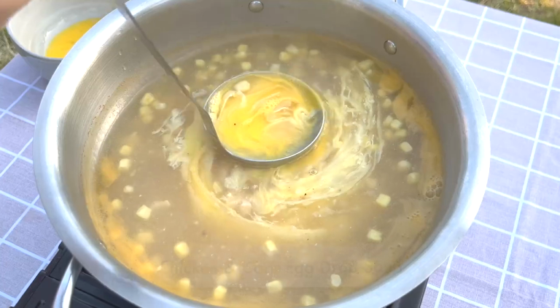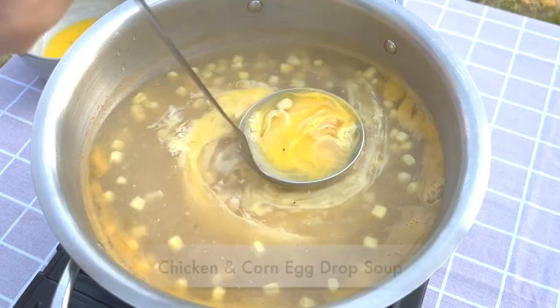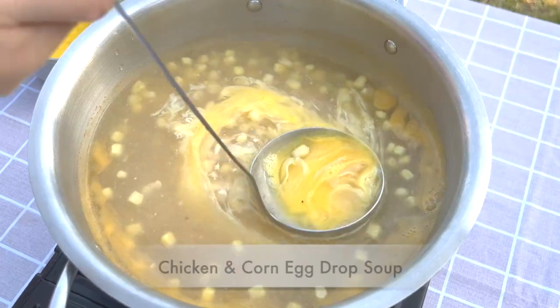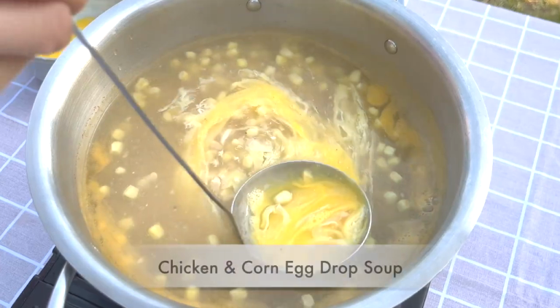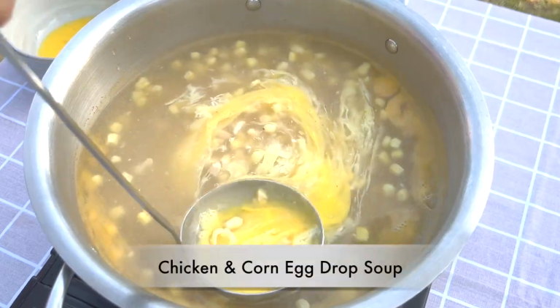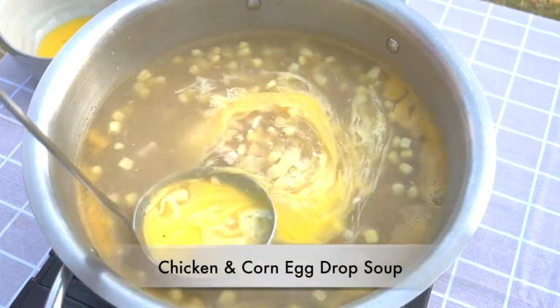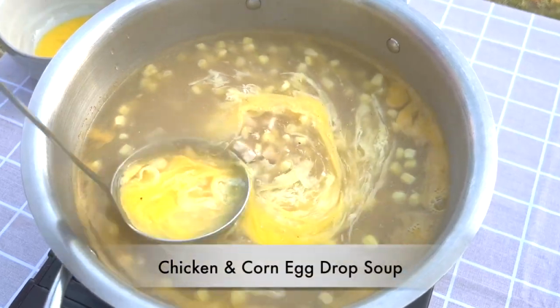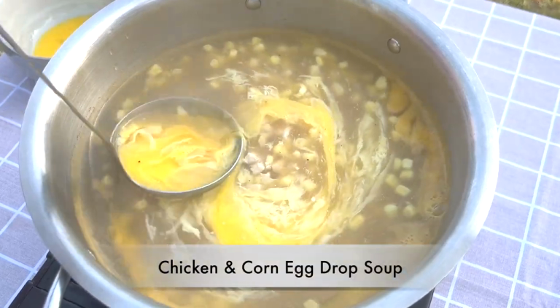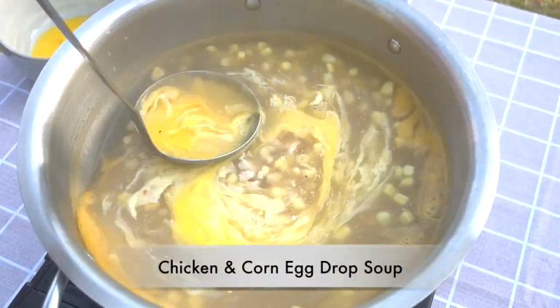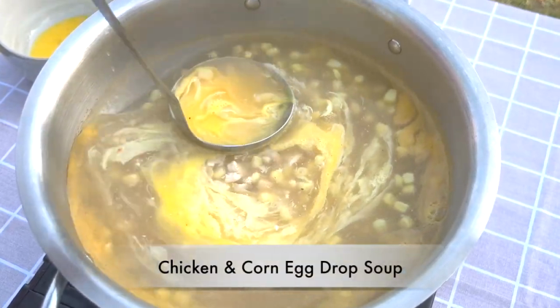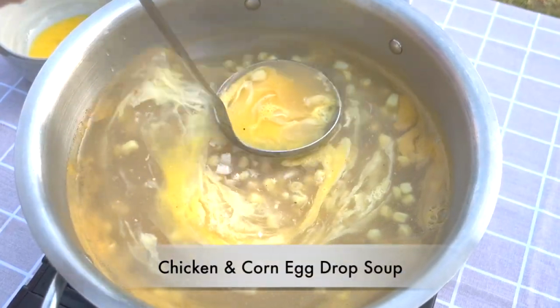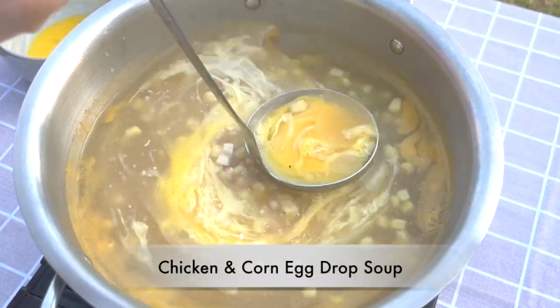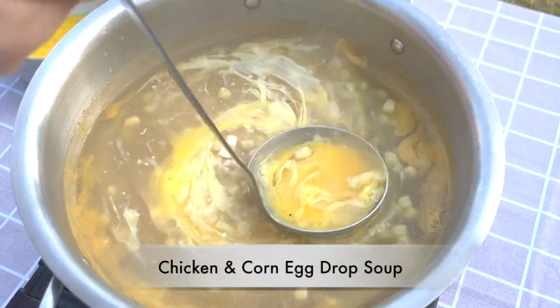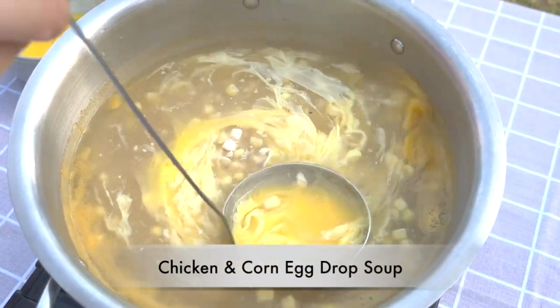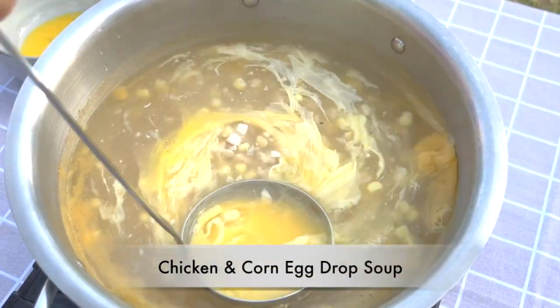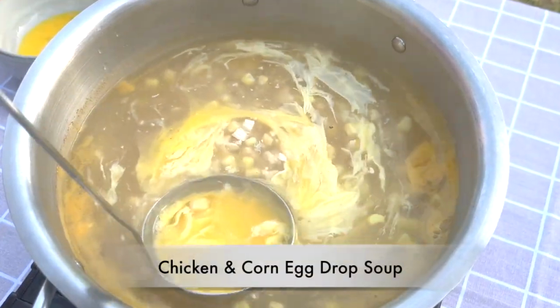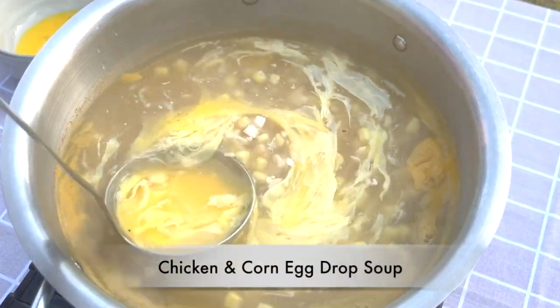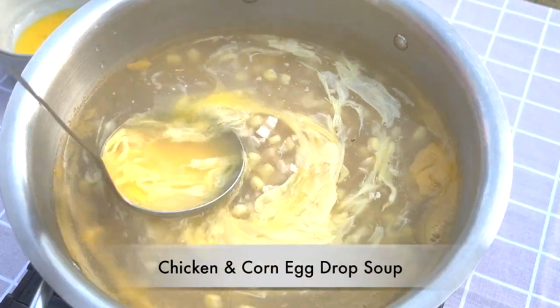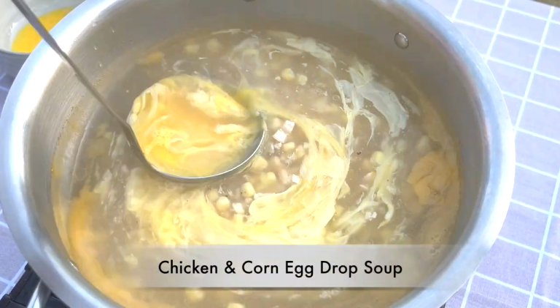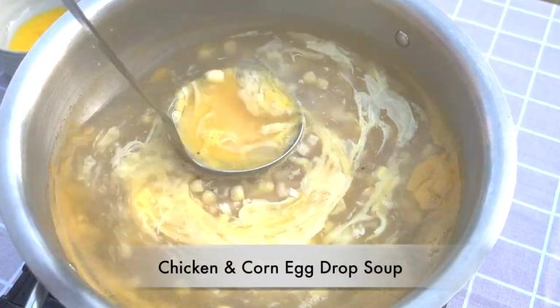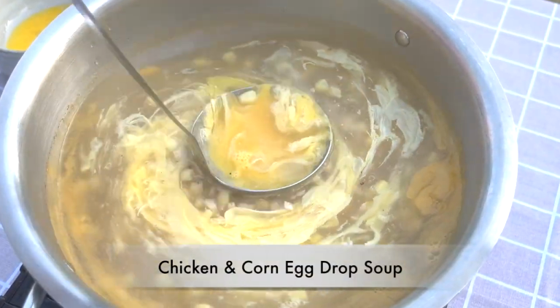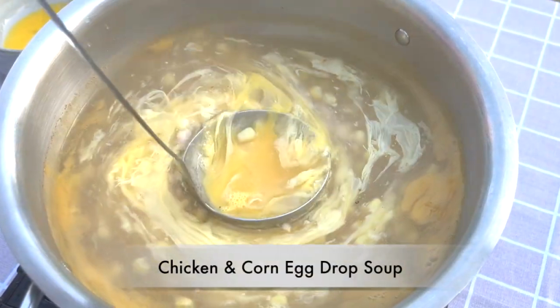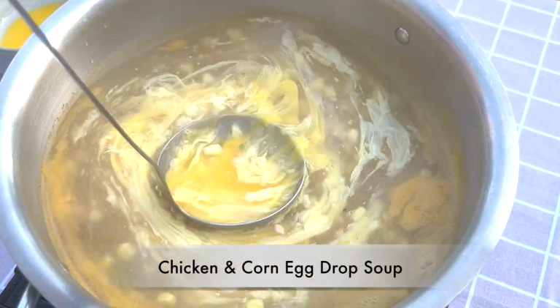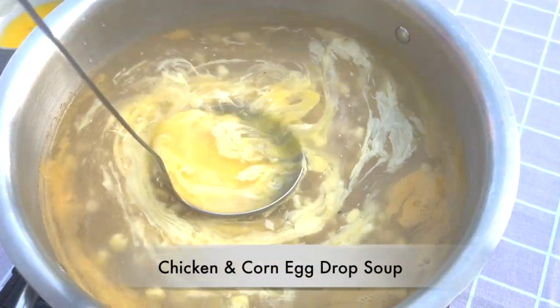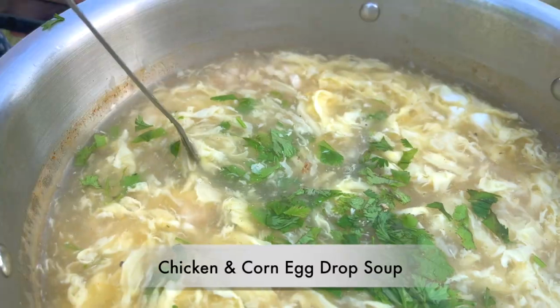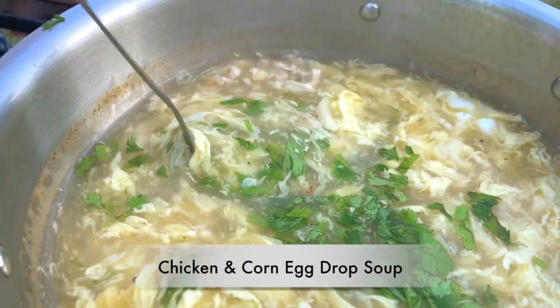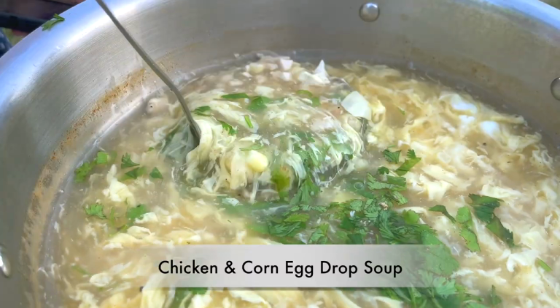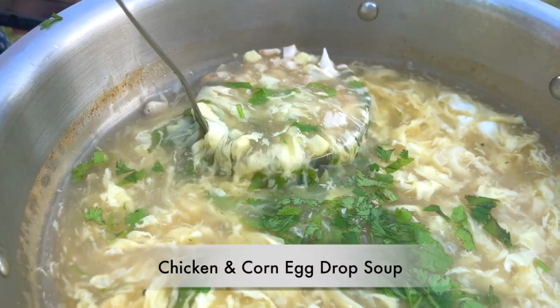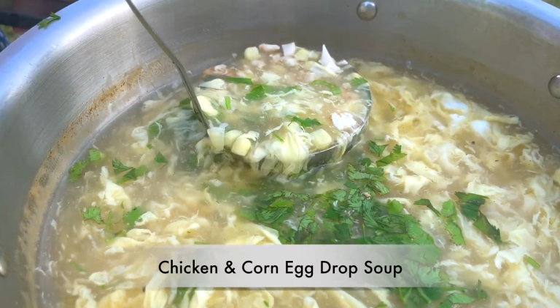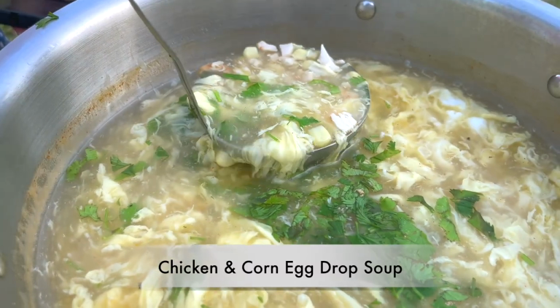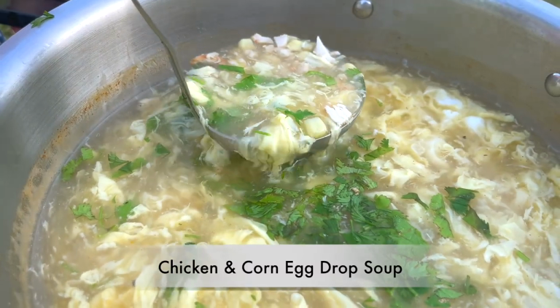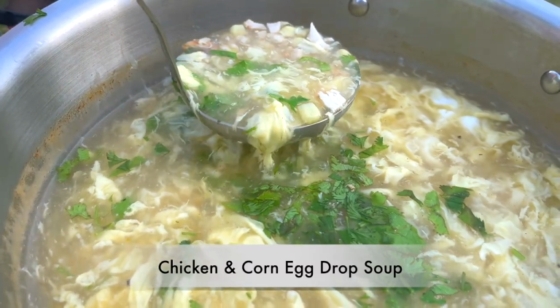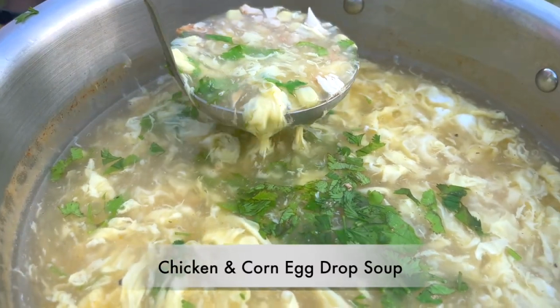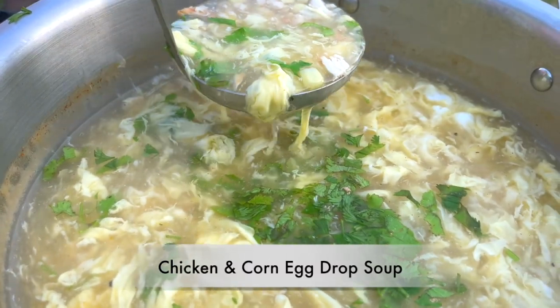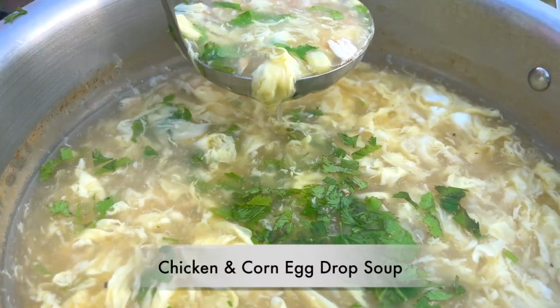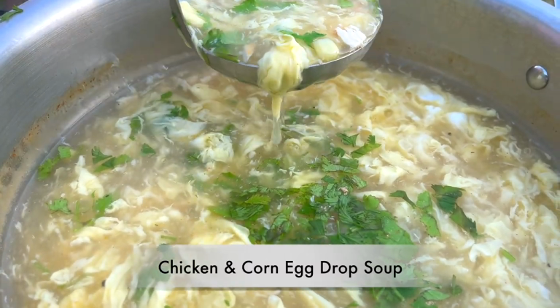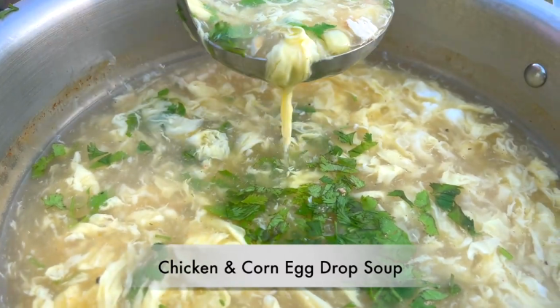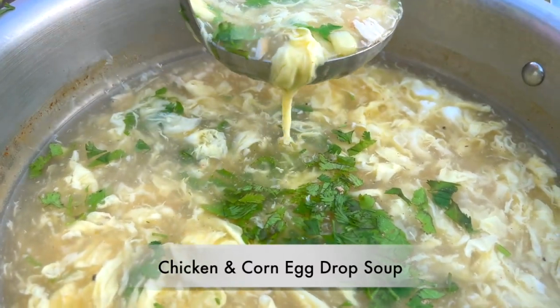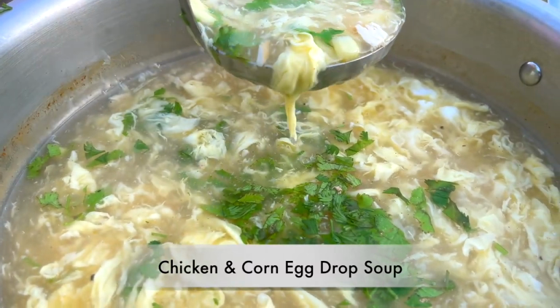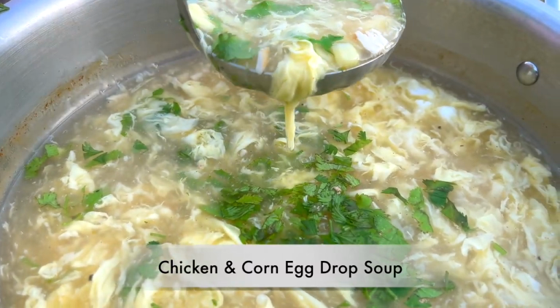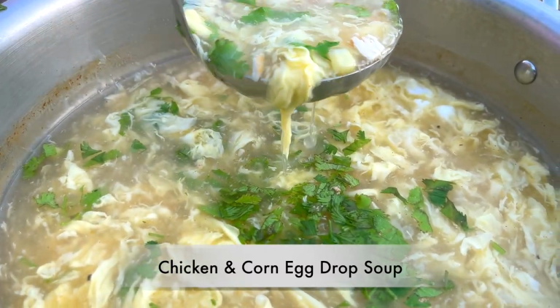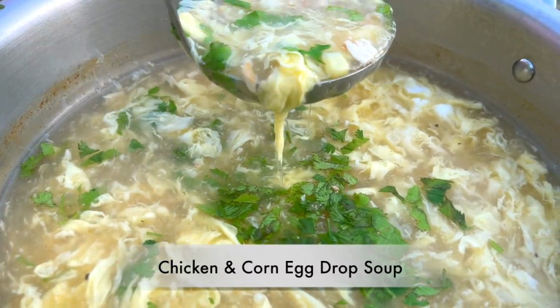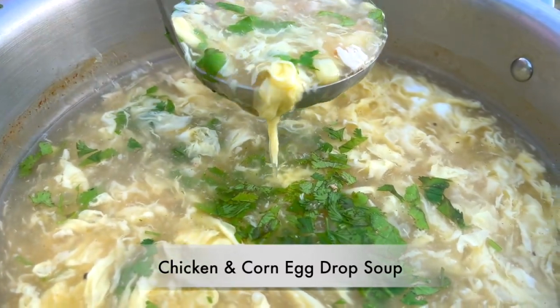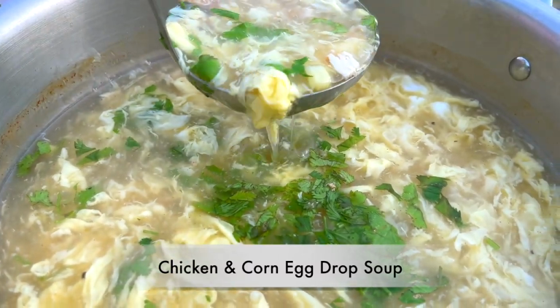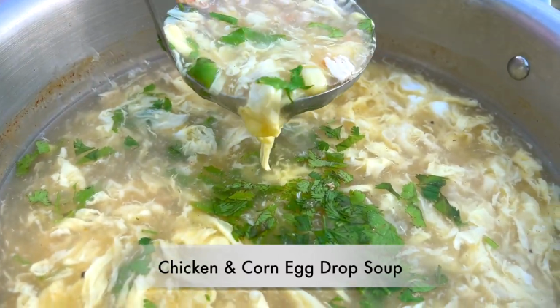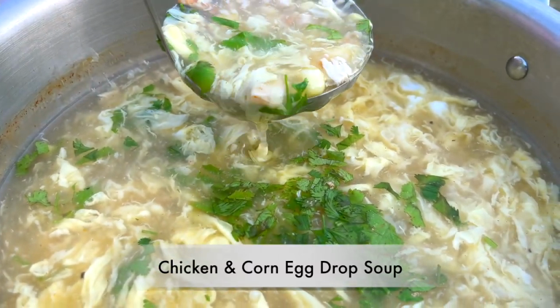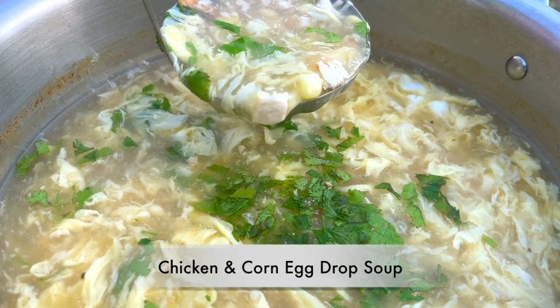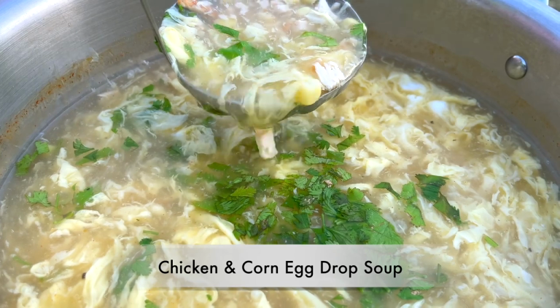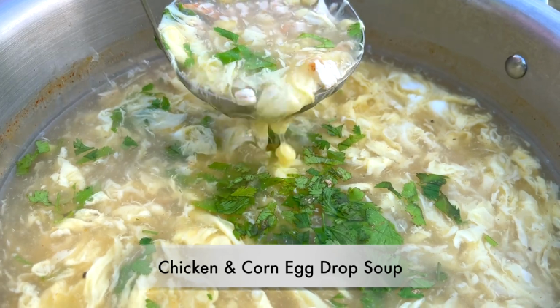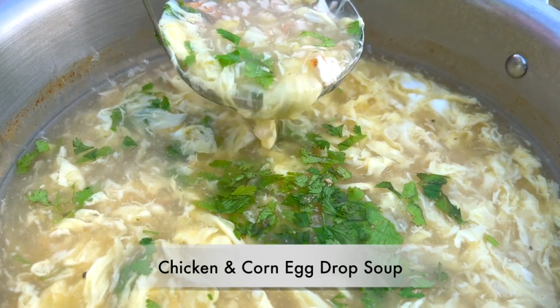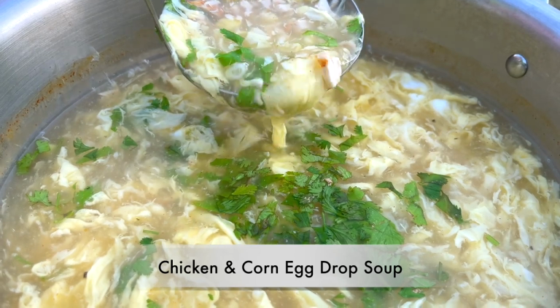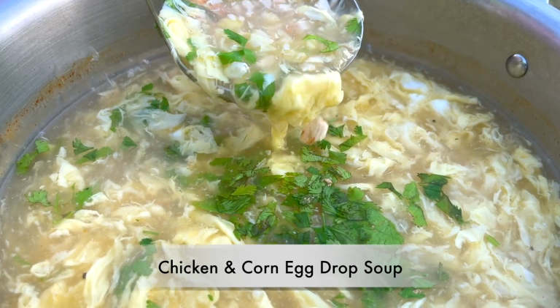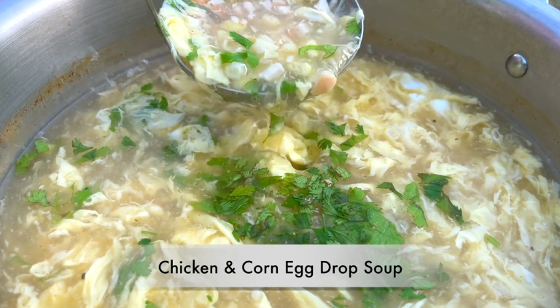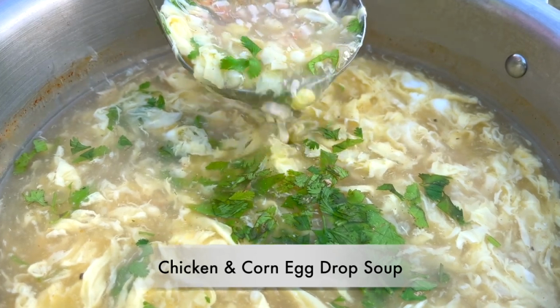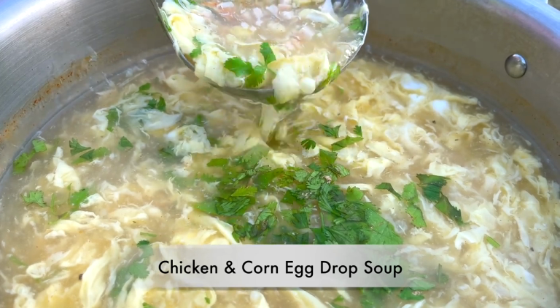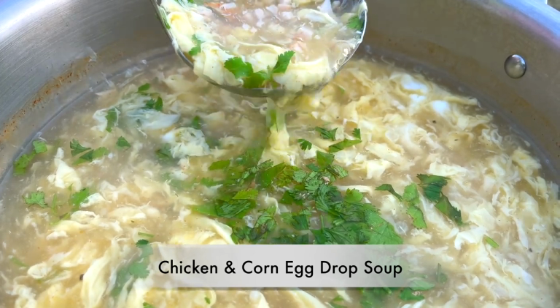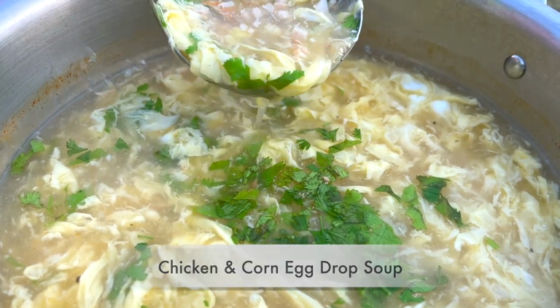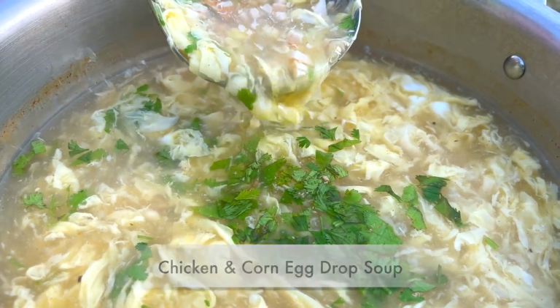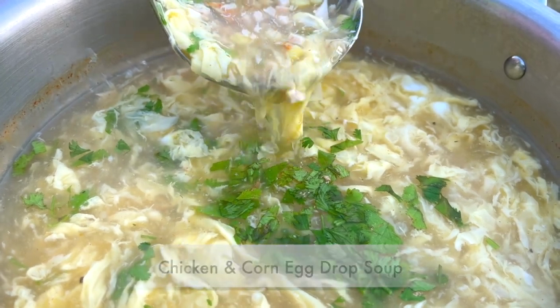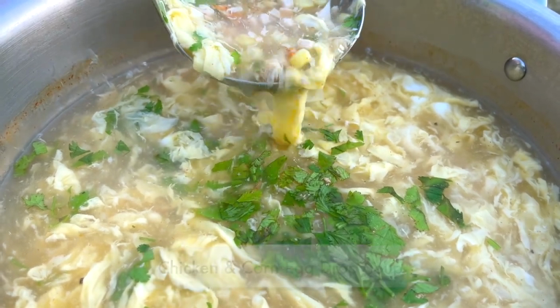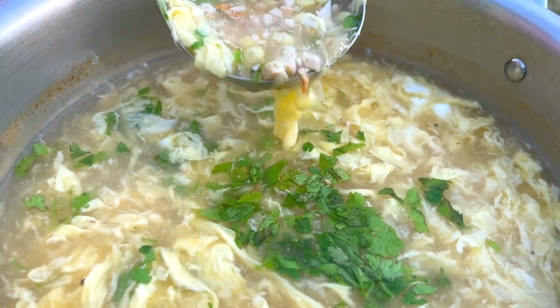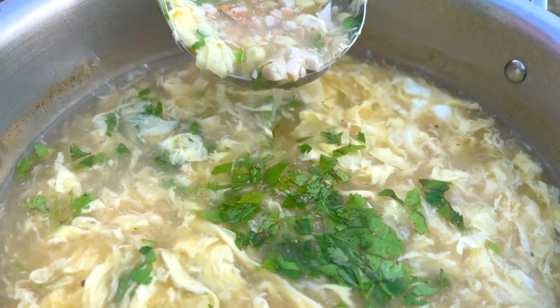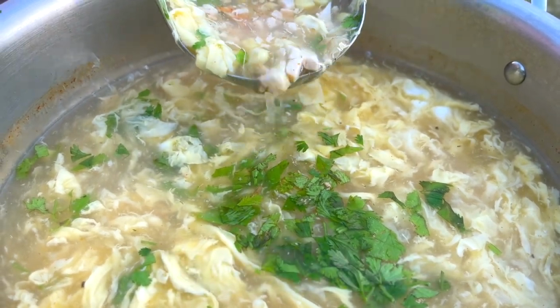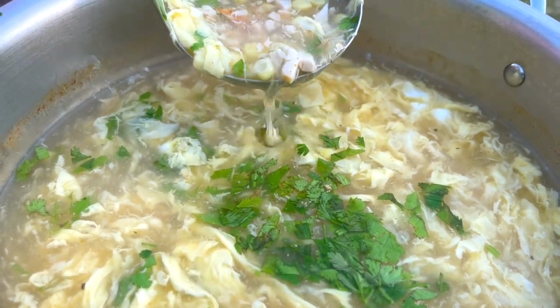Hi, welcome to Cook Stacey Cook. Today we are going to make chicken and corn egg drop soup.